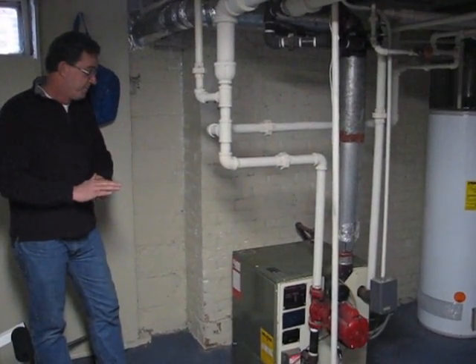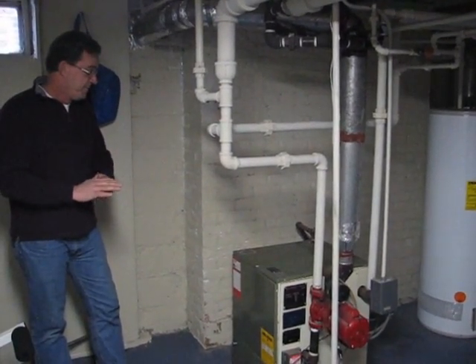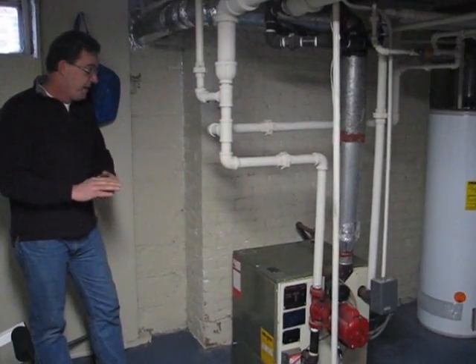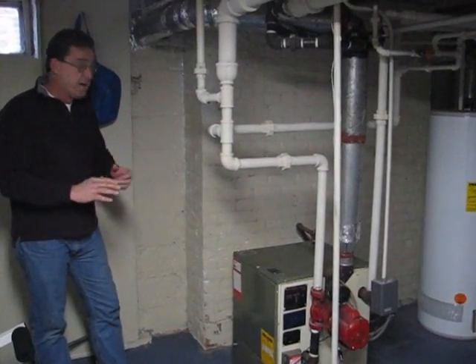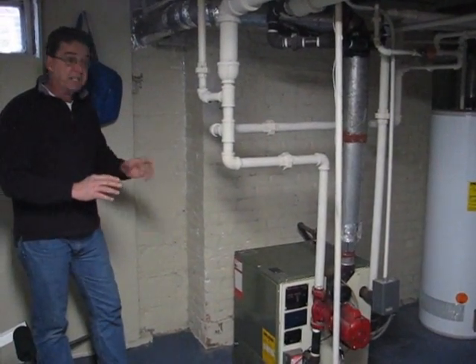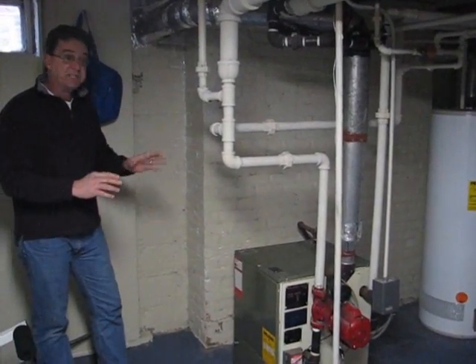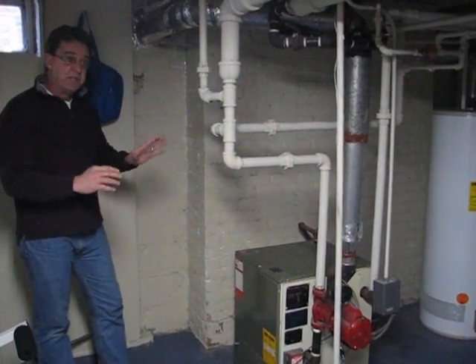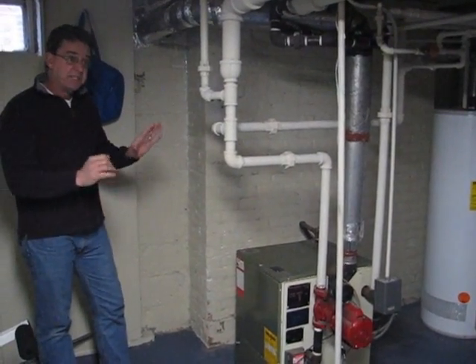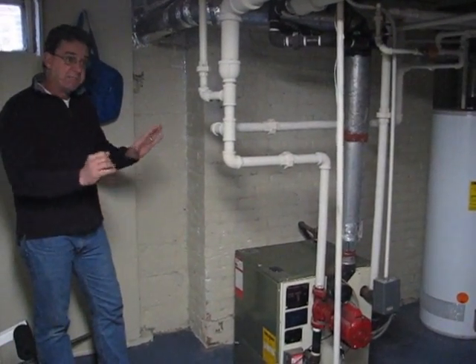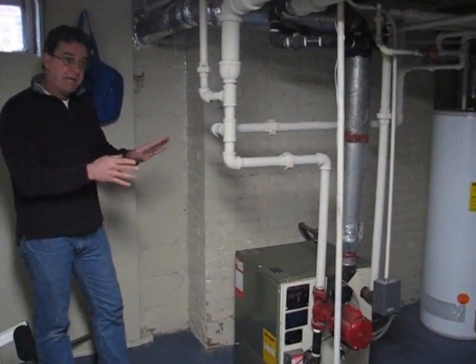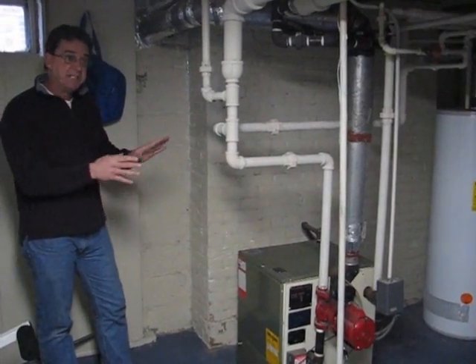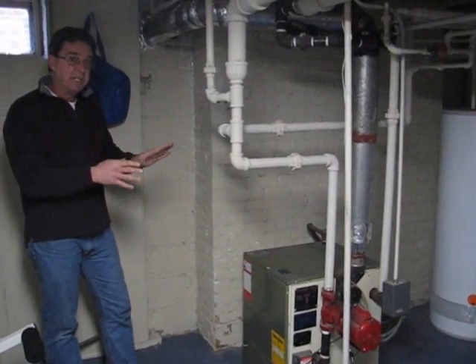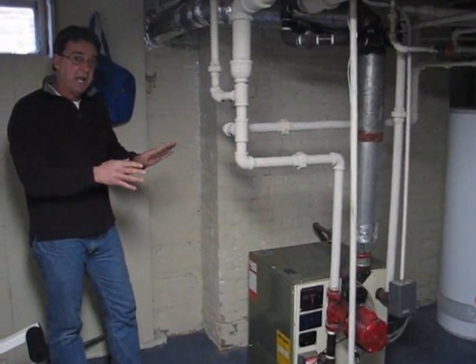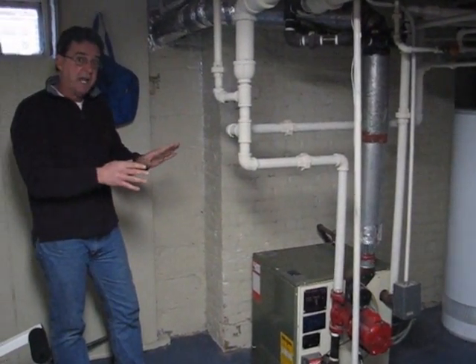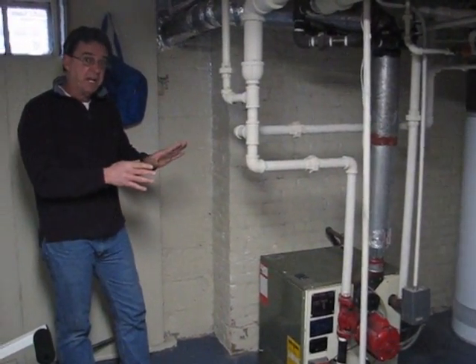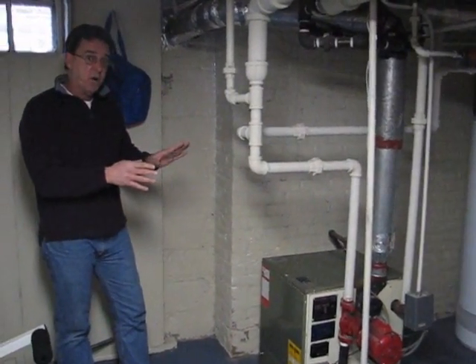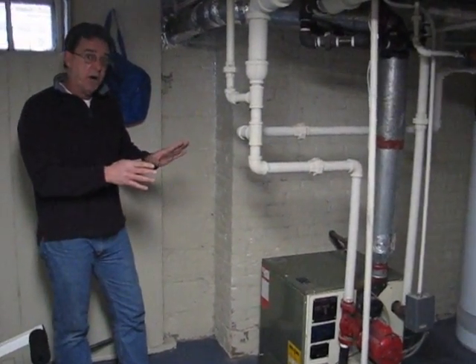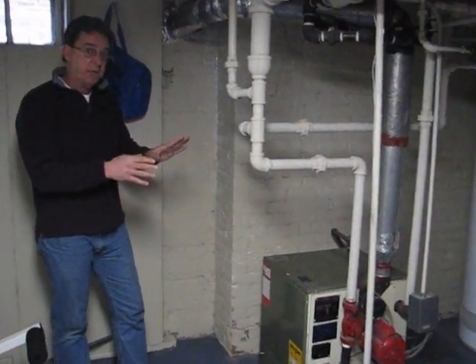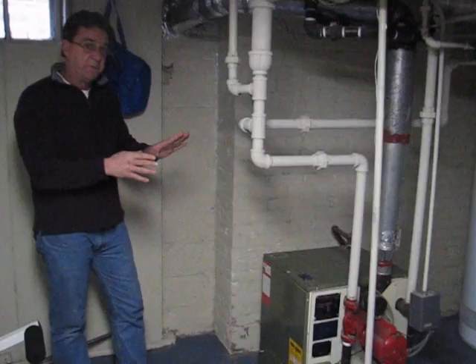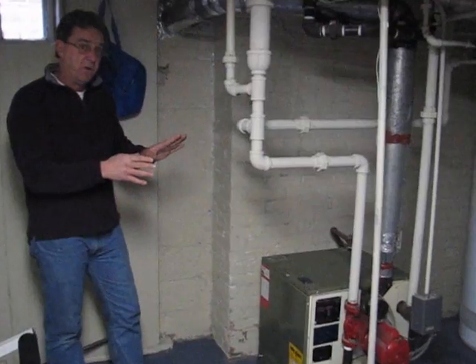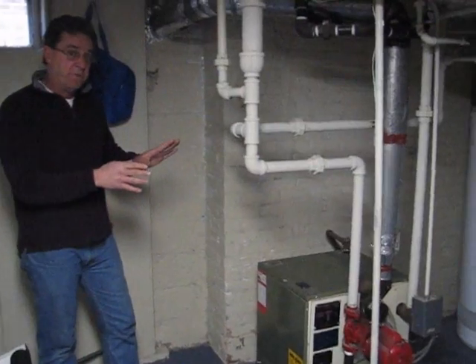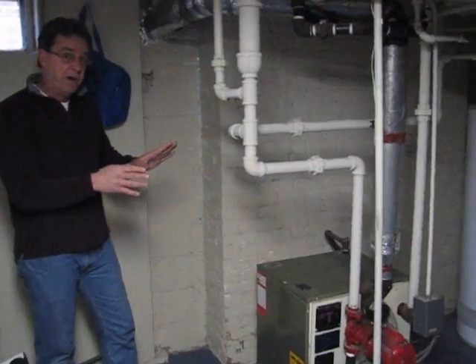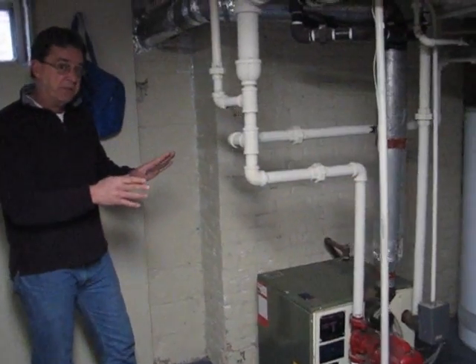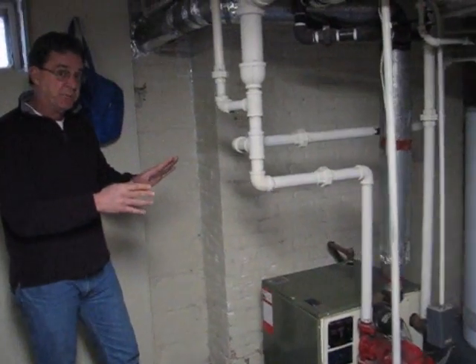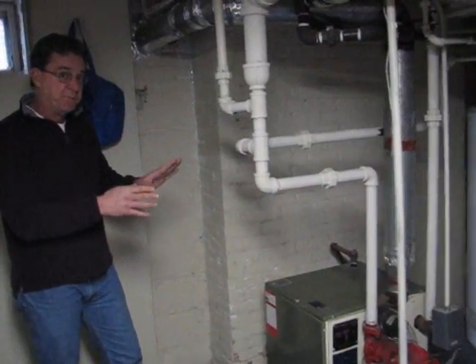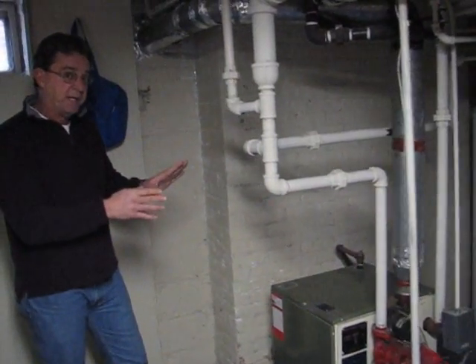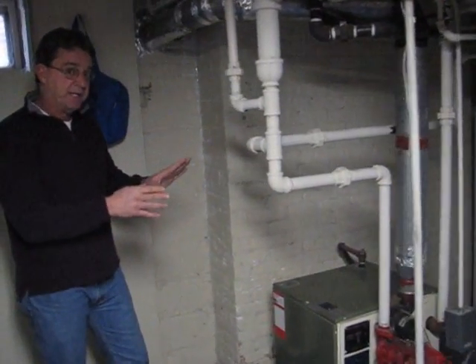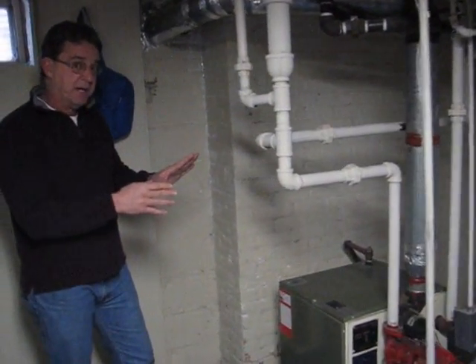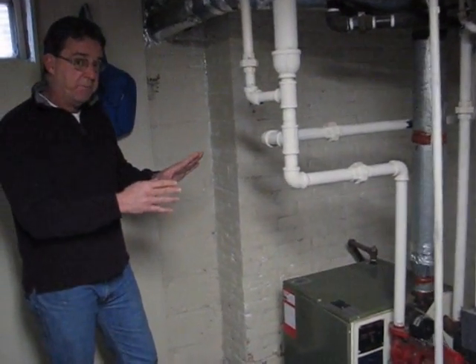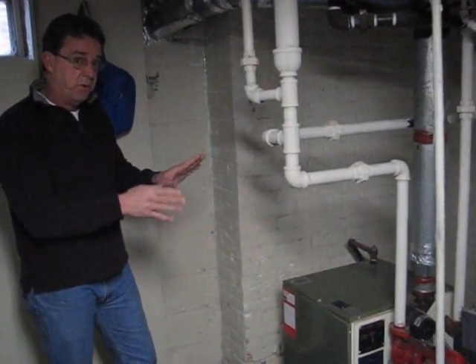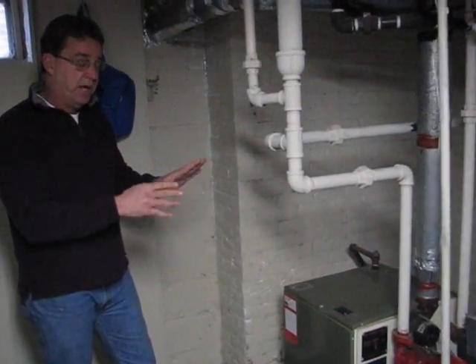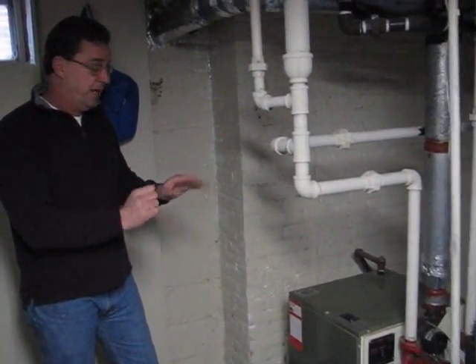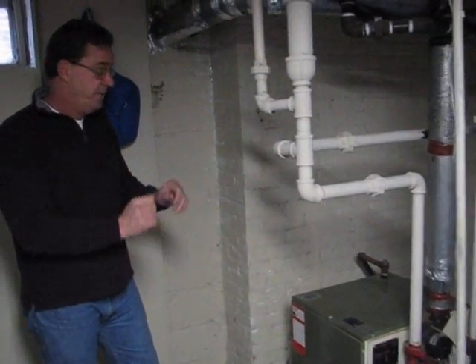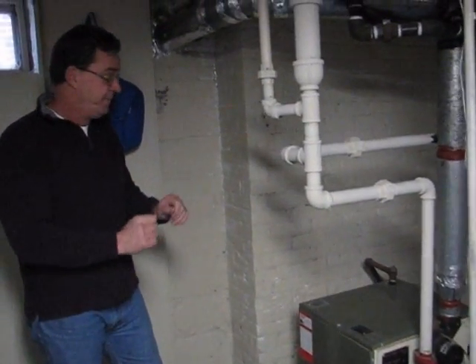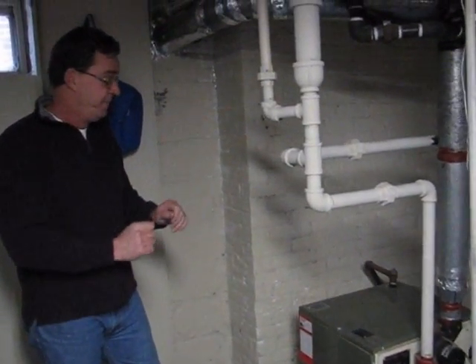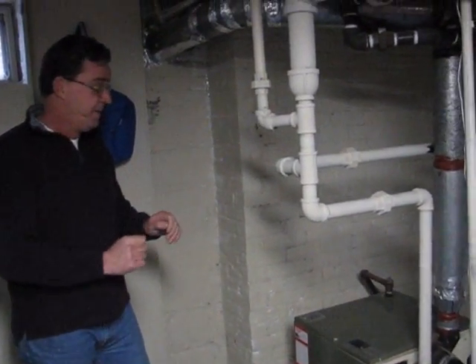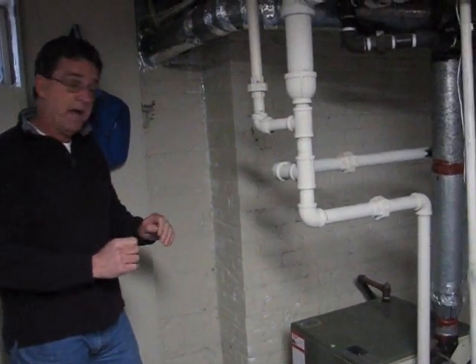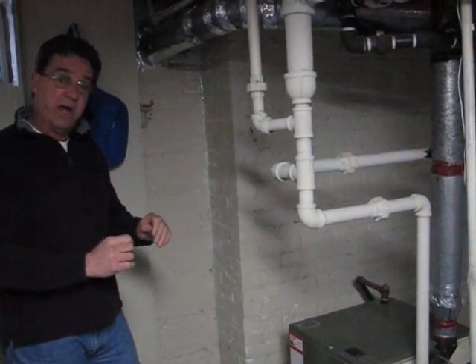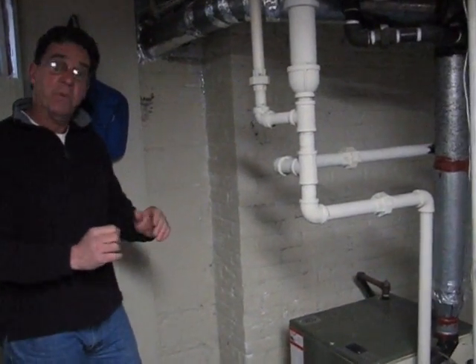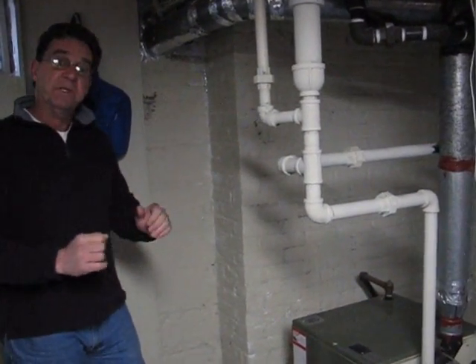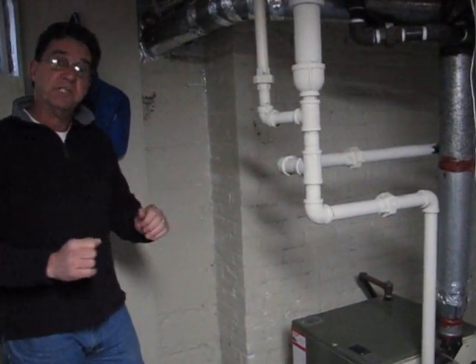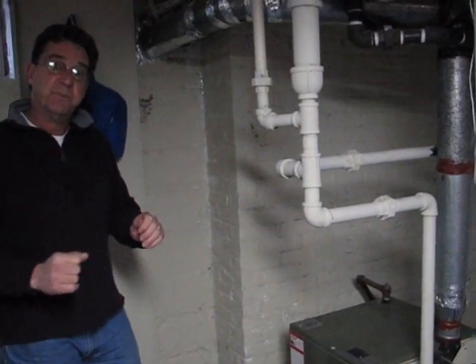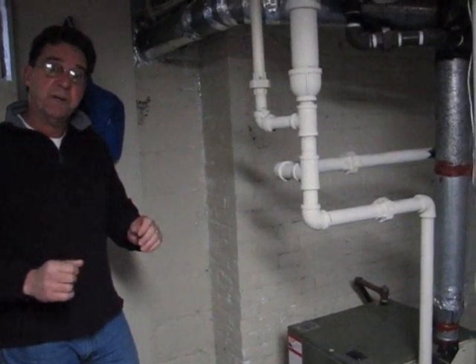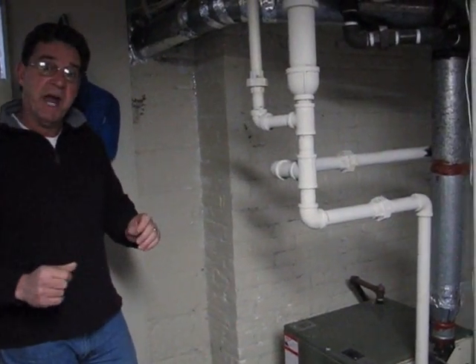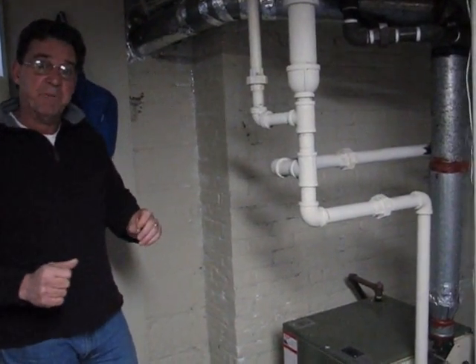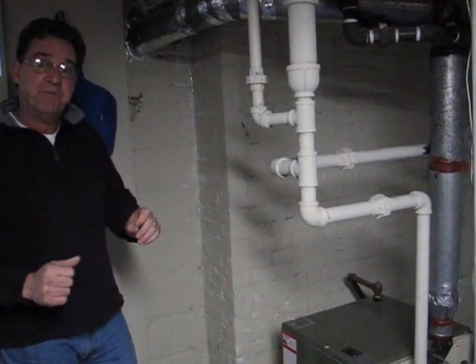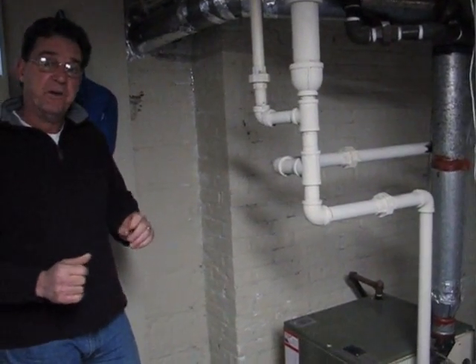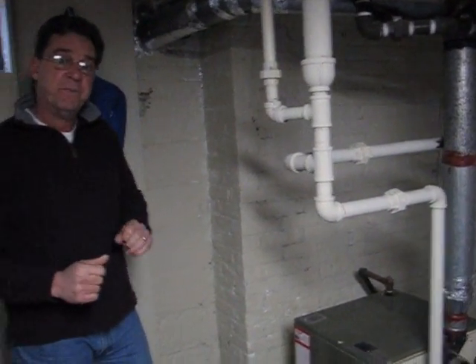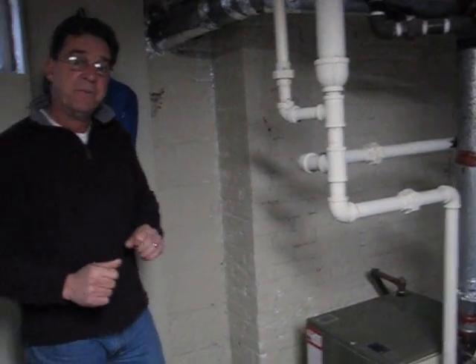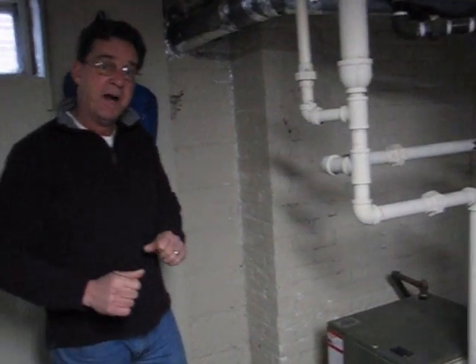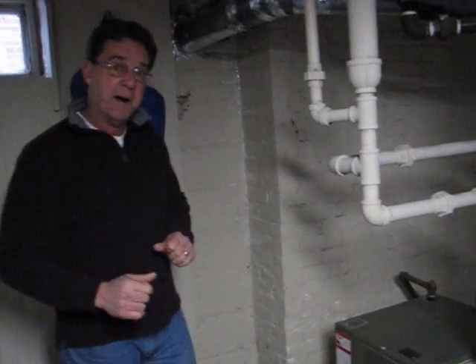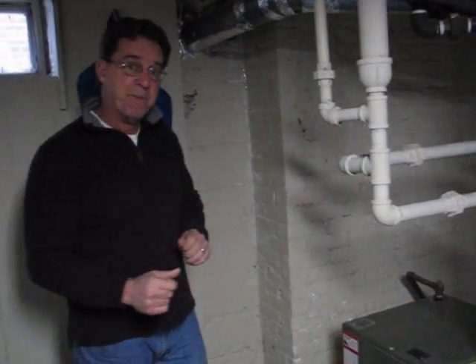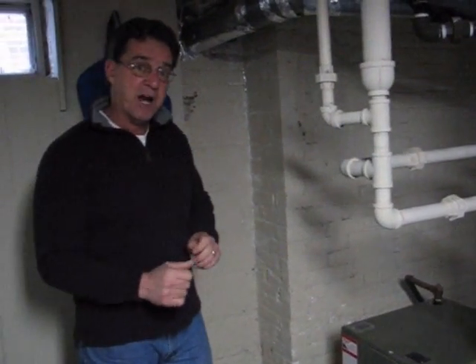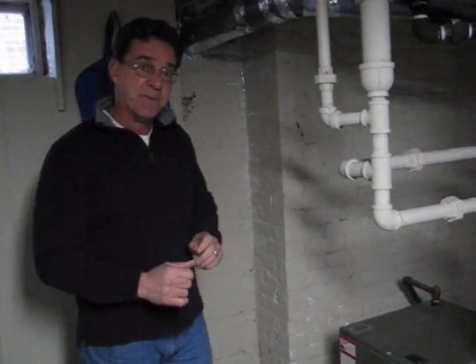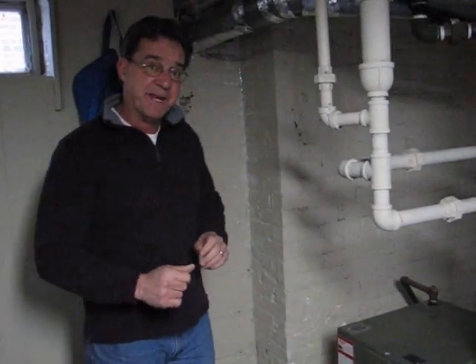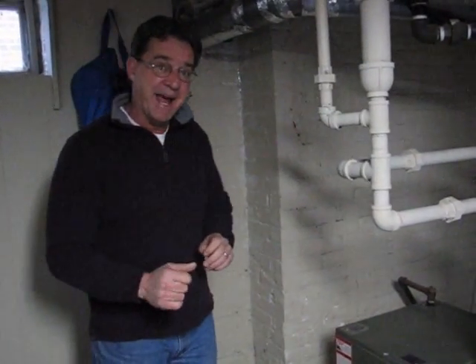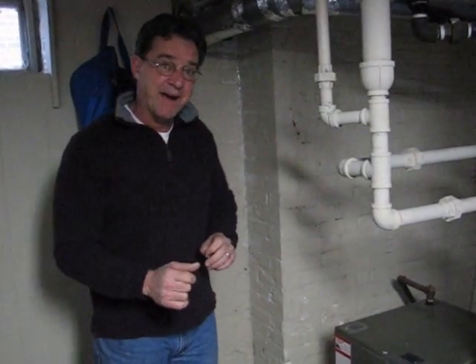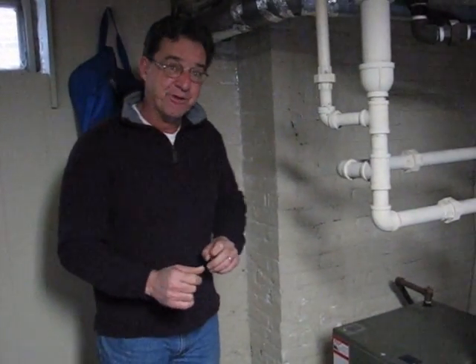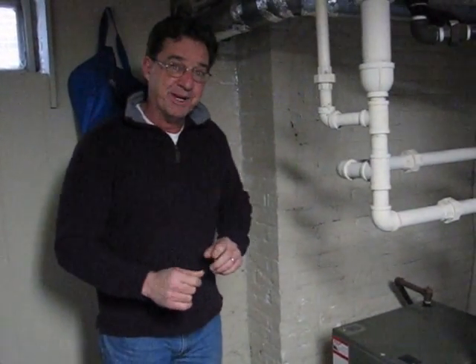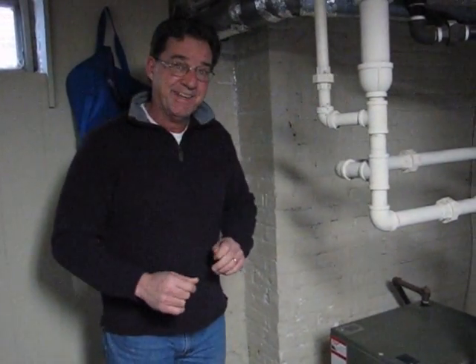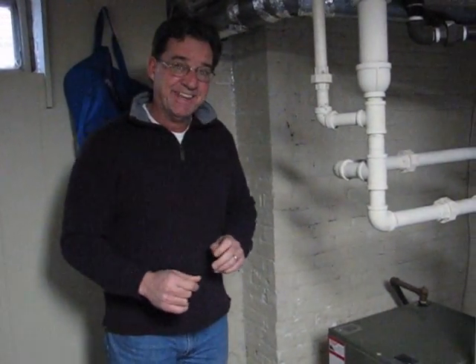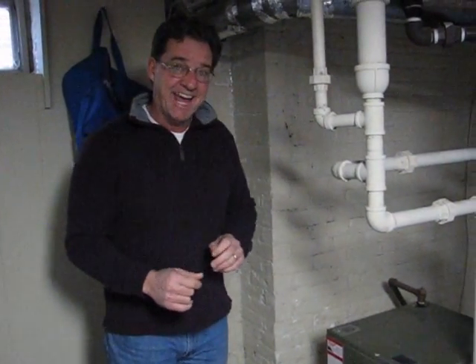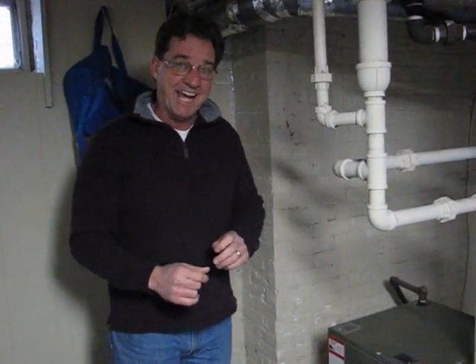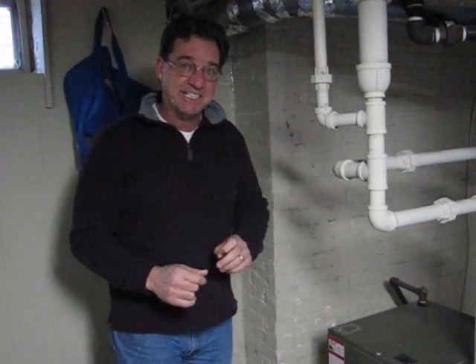So that's basically how you go about inspecting a boiler. I hope this has been helpful. I'm Mark McCaffrey. Thanks.